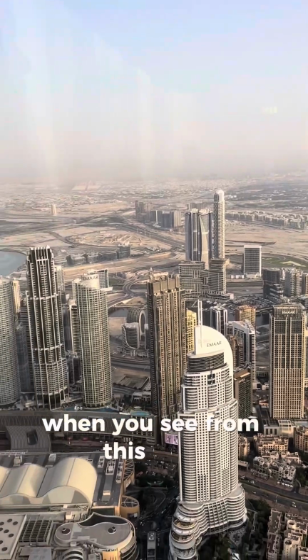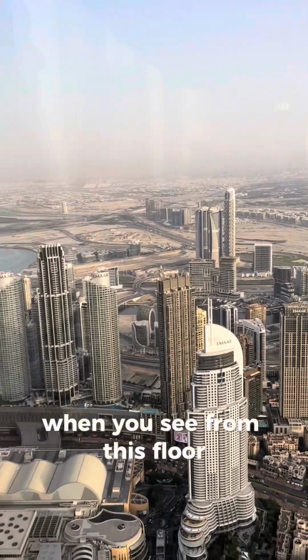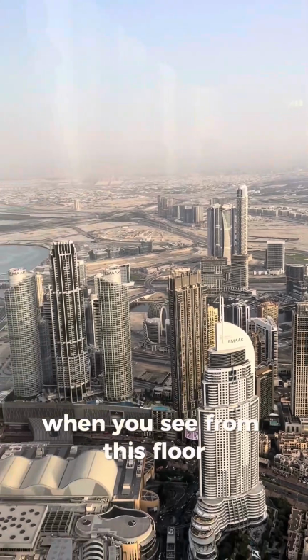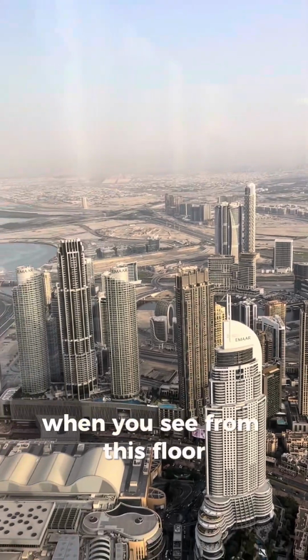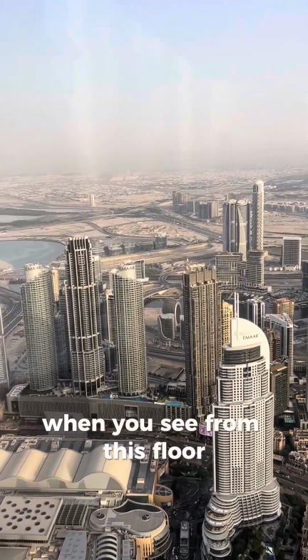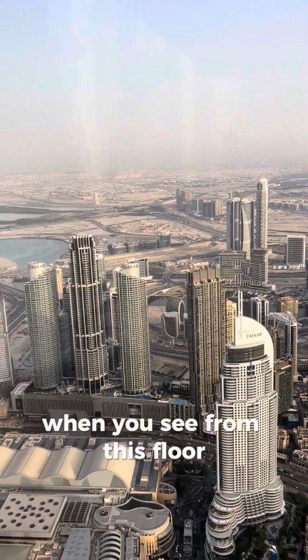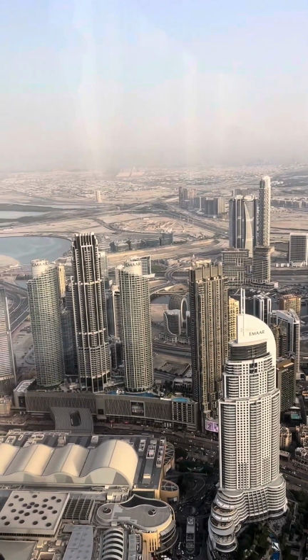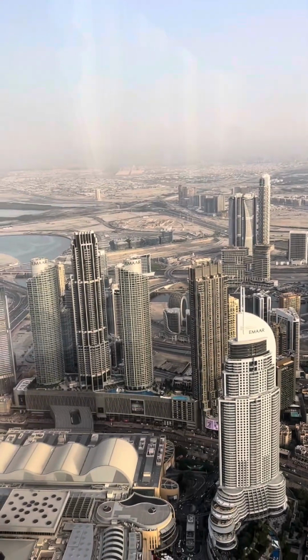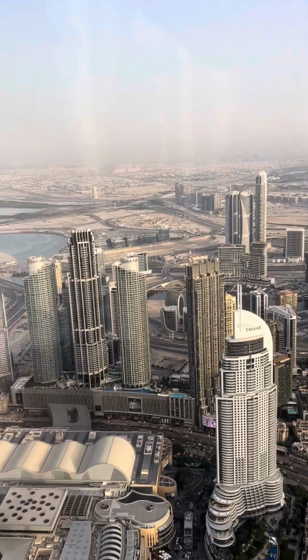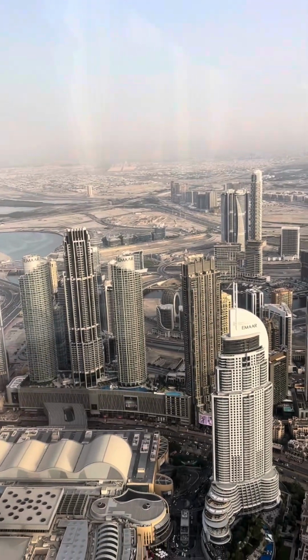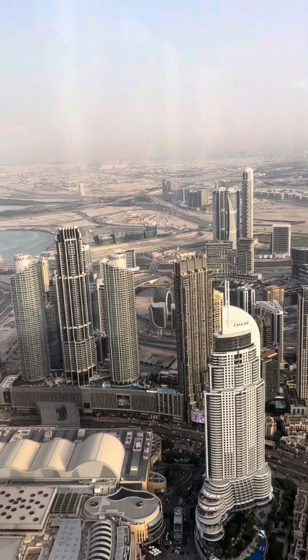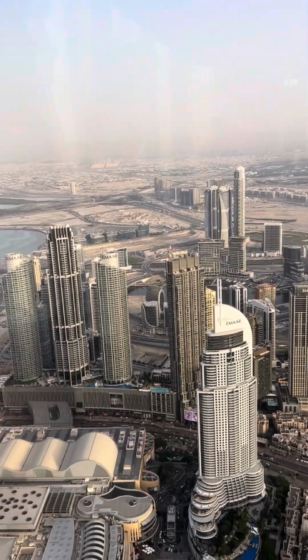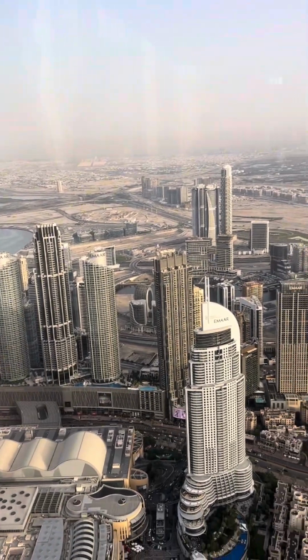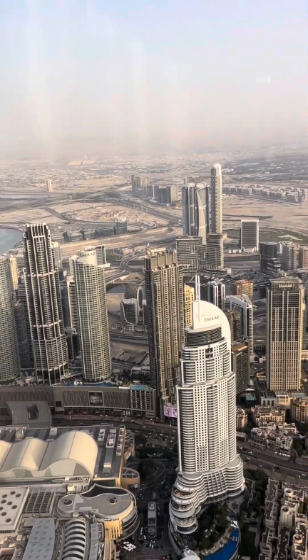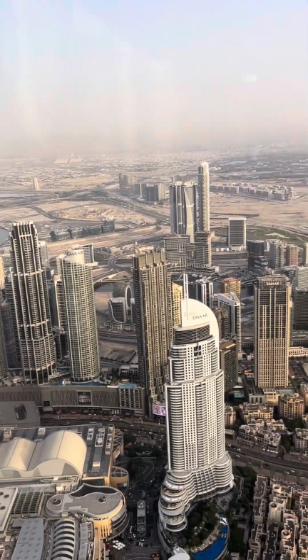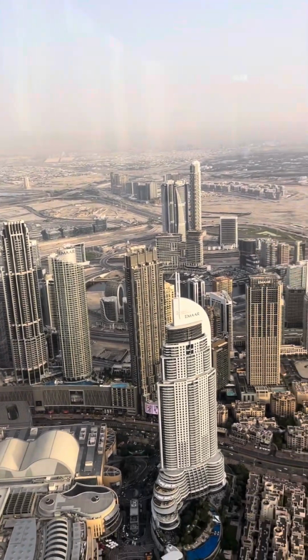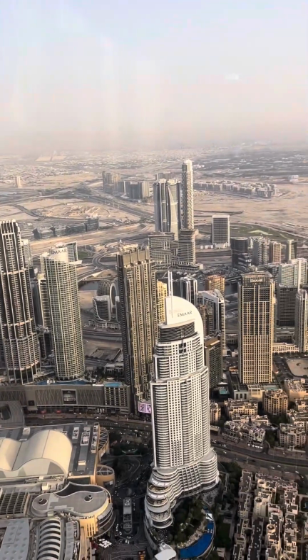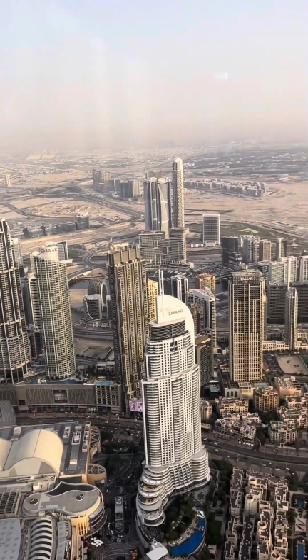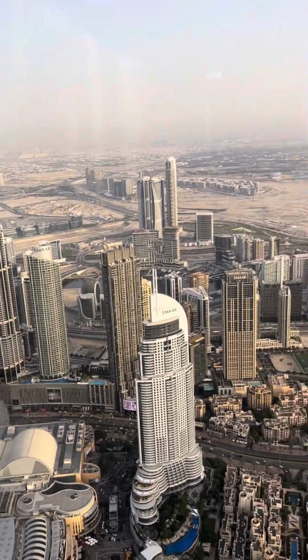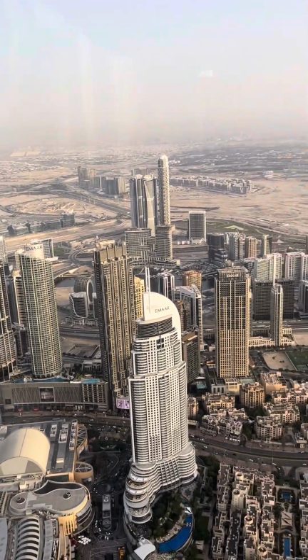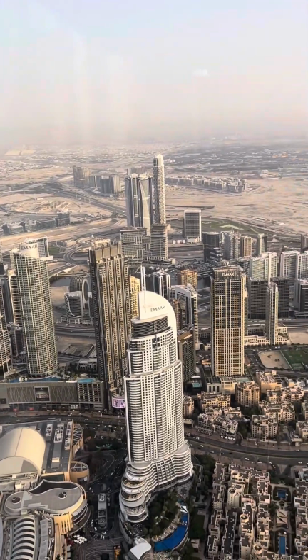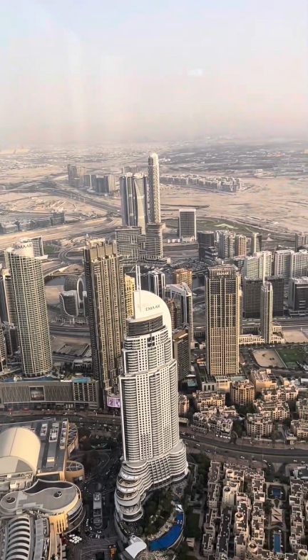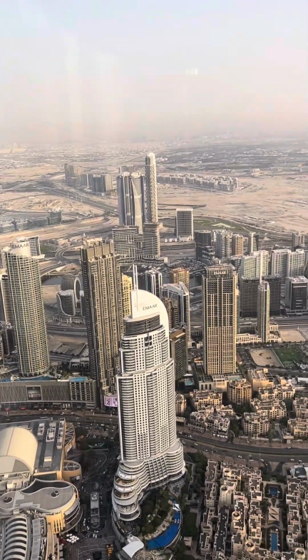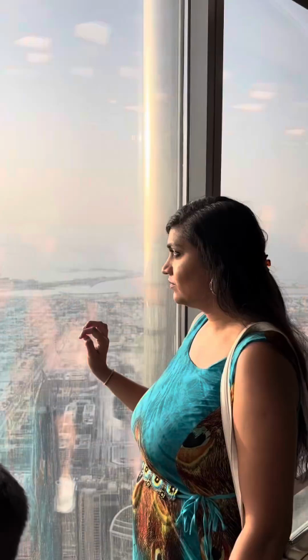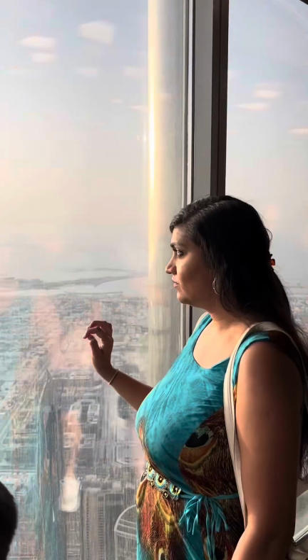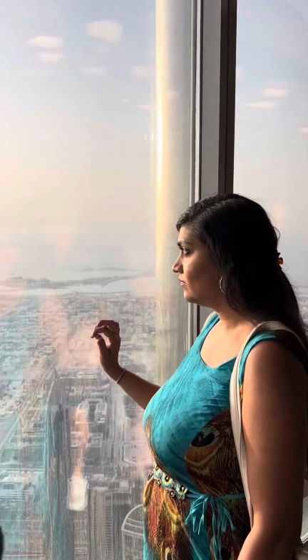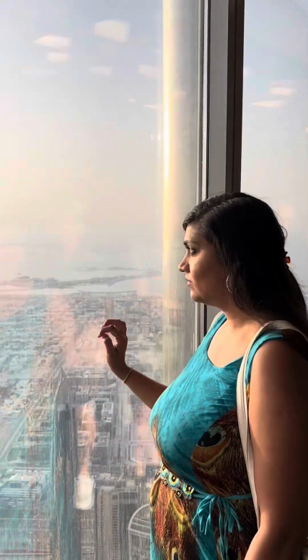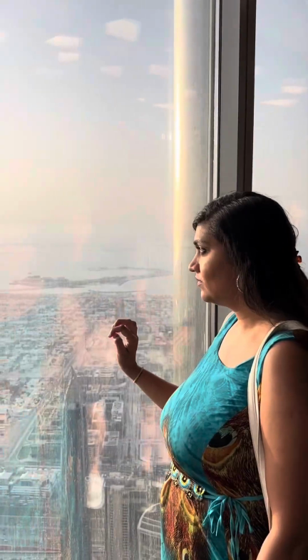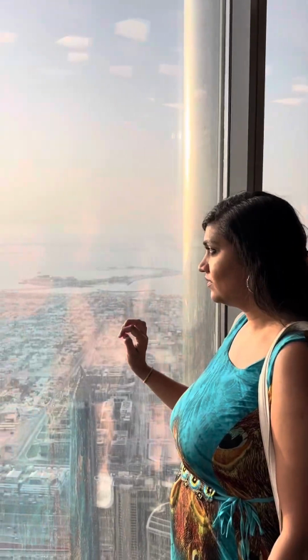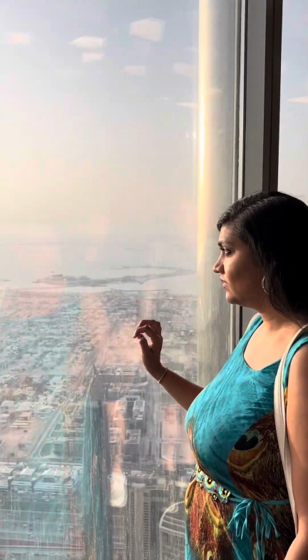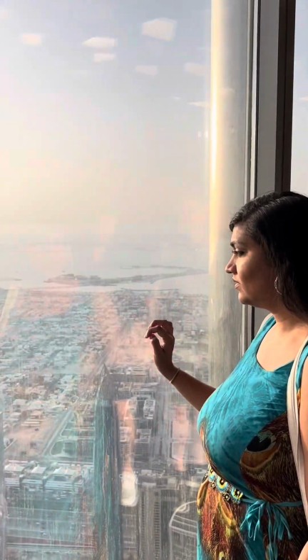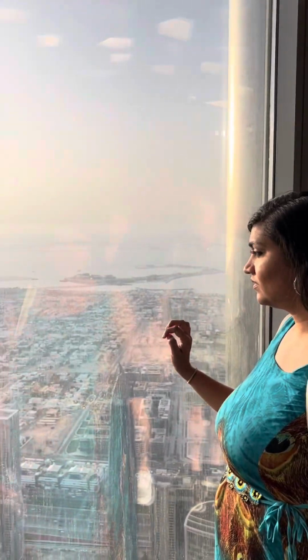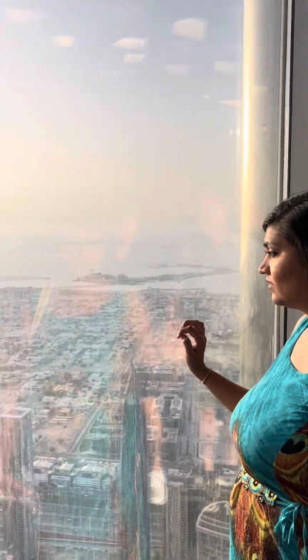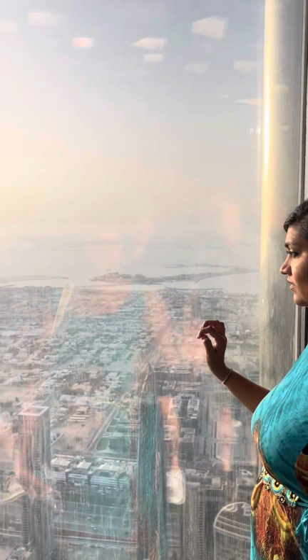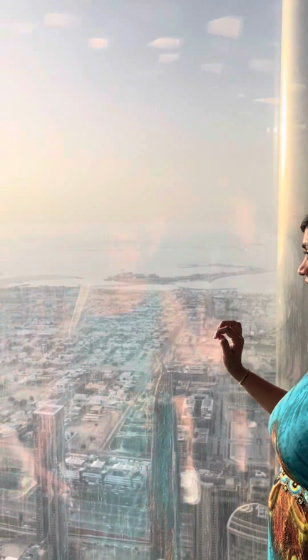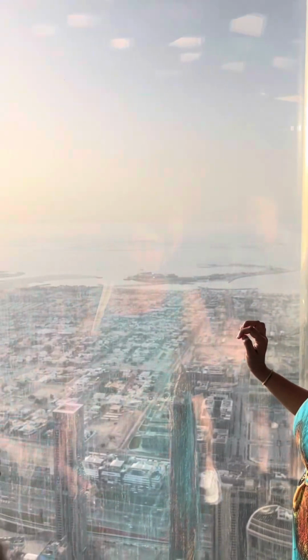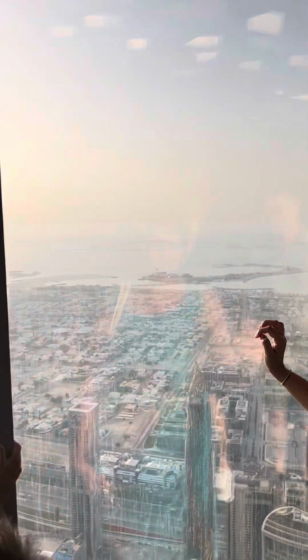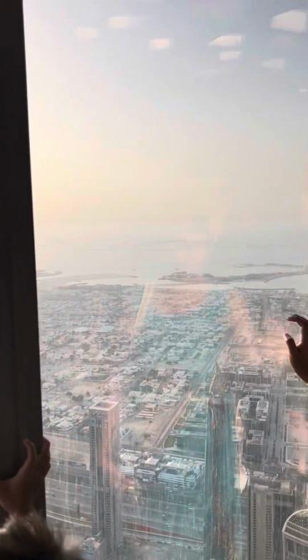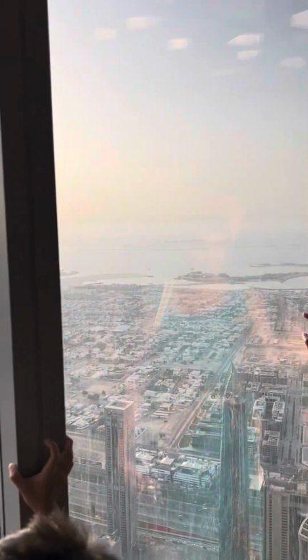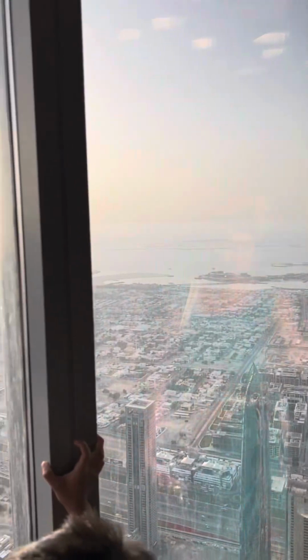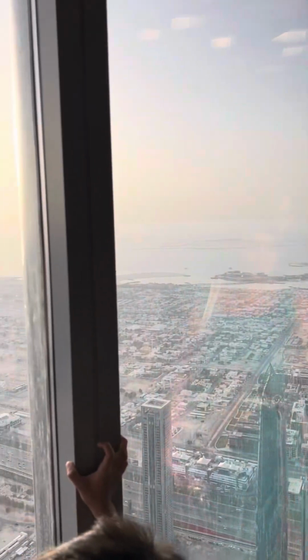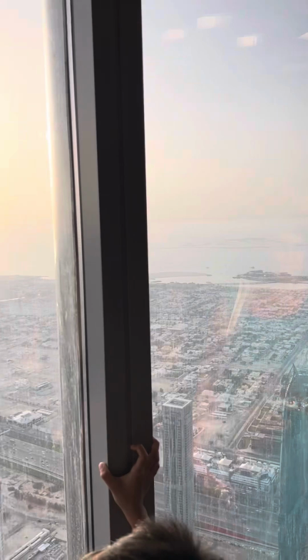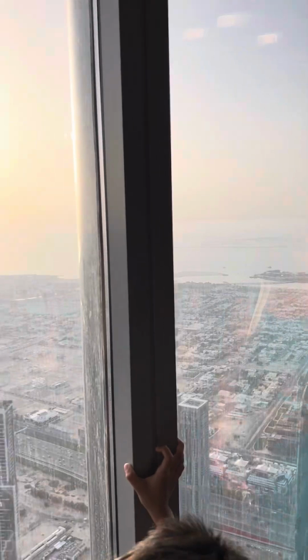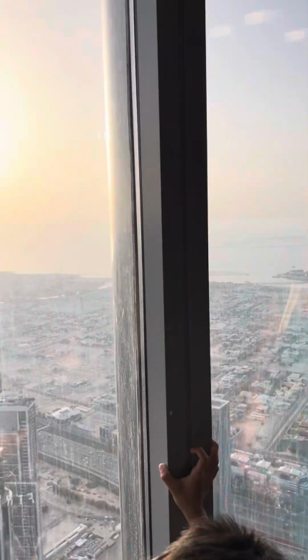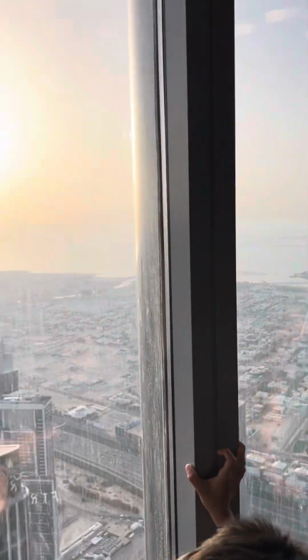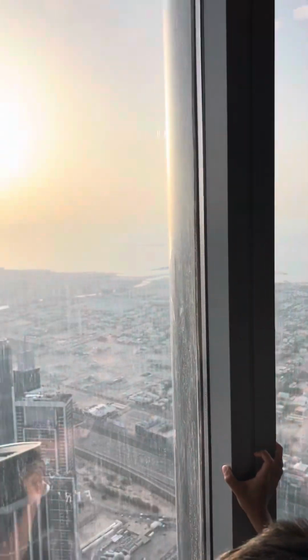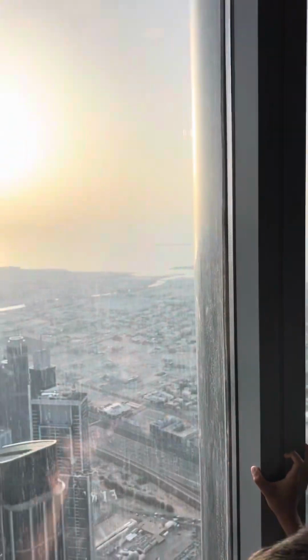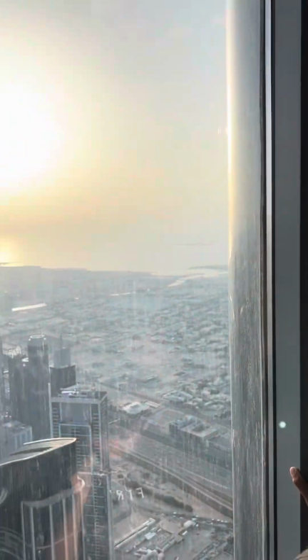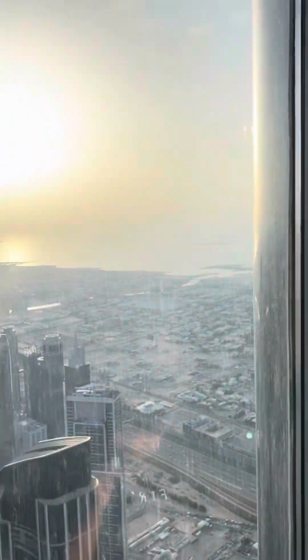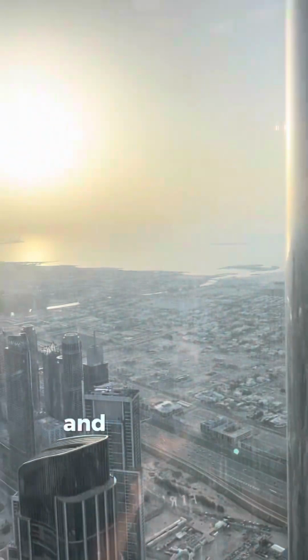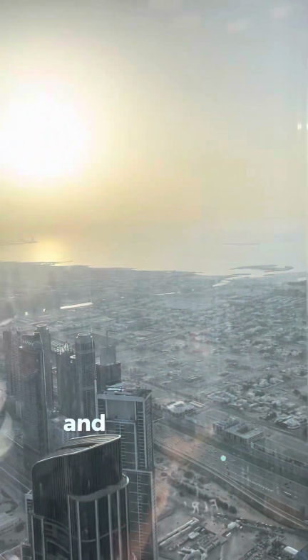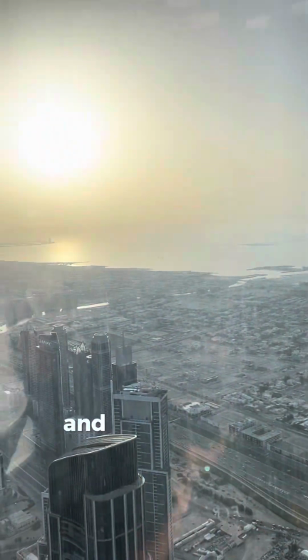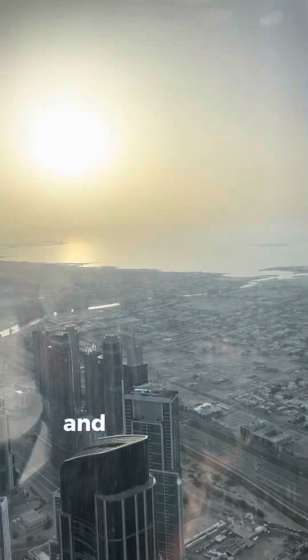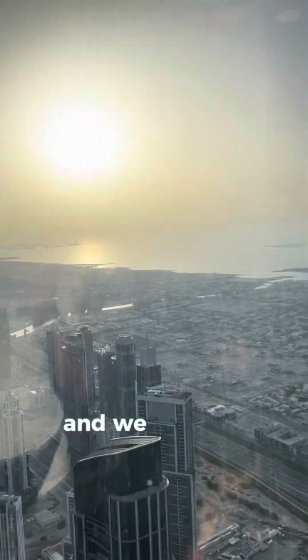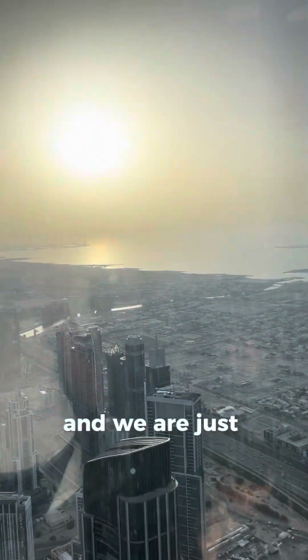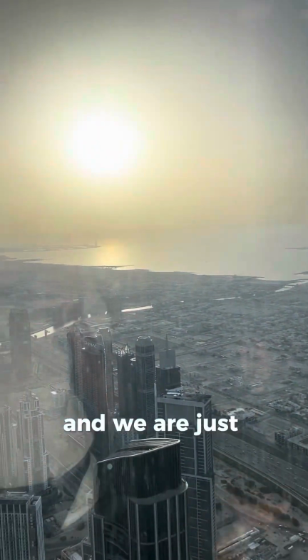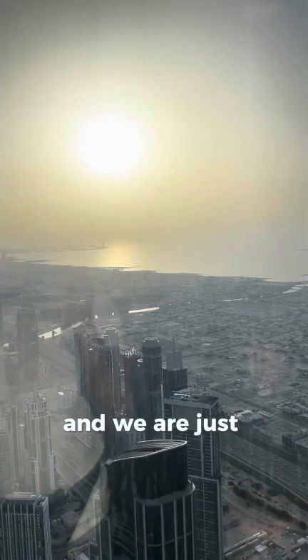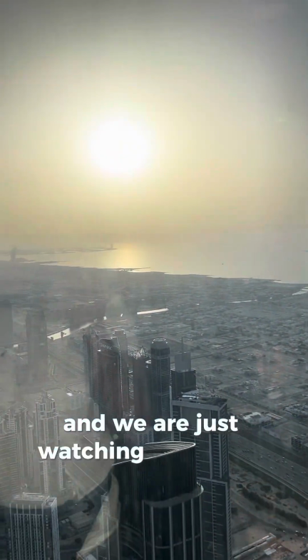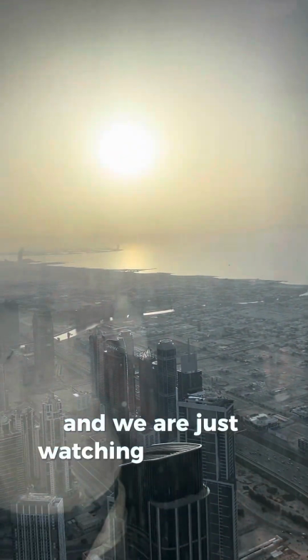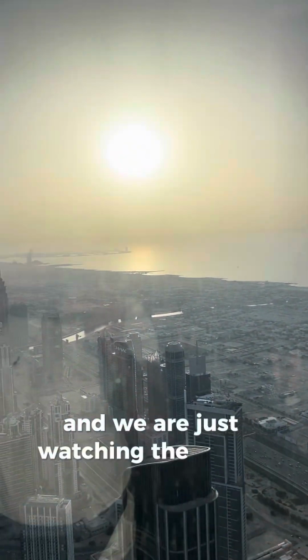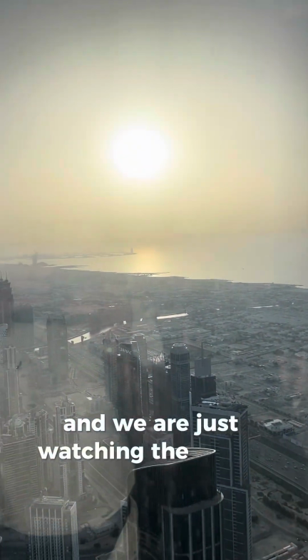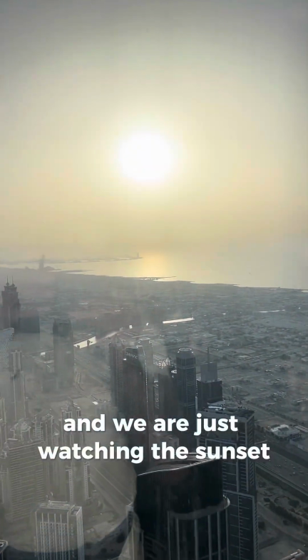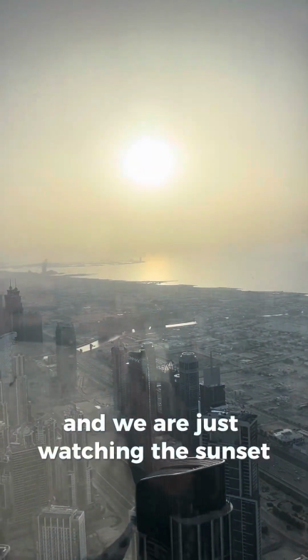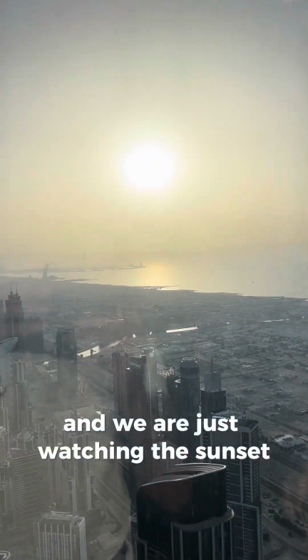And we are just watching the sunset from up here.